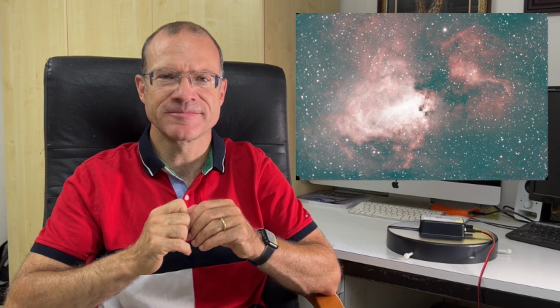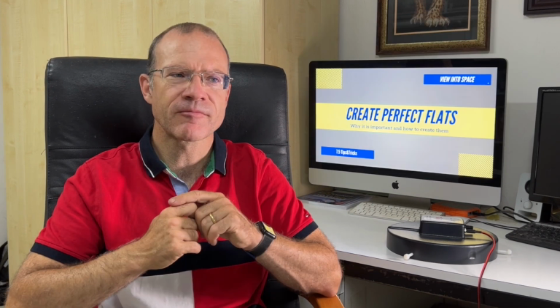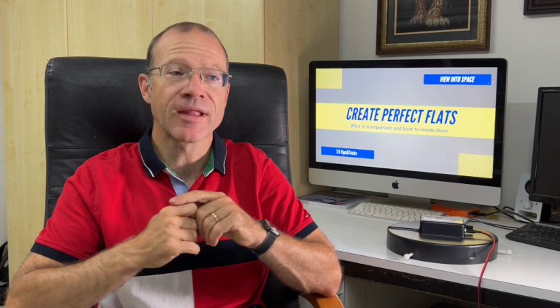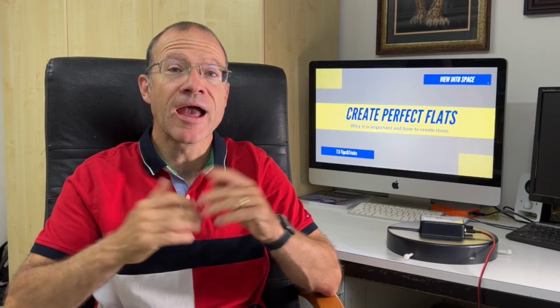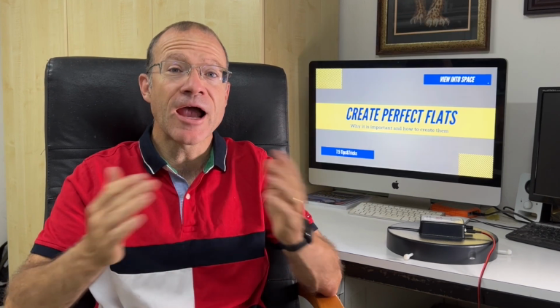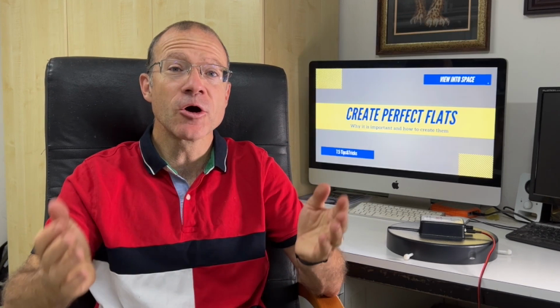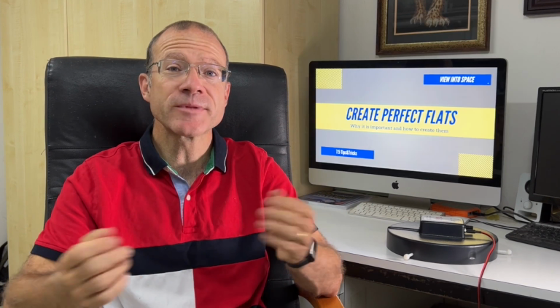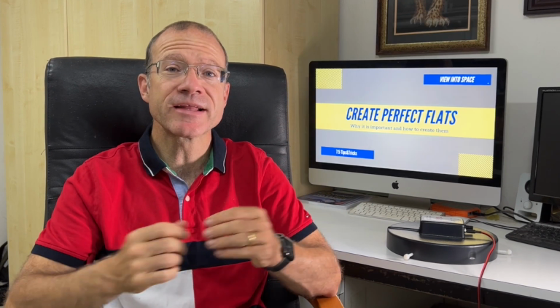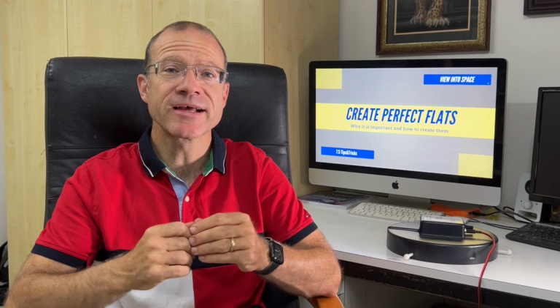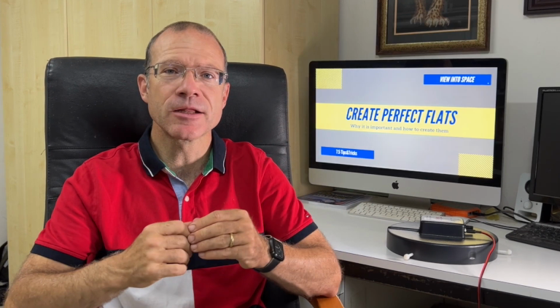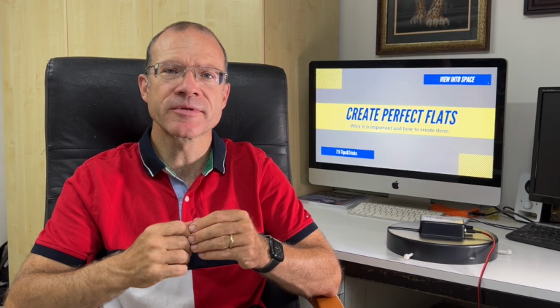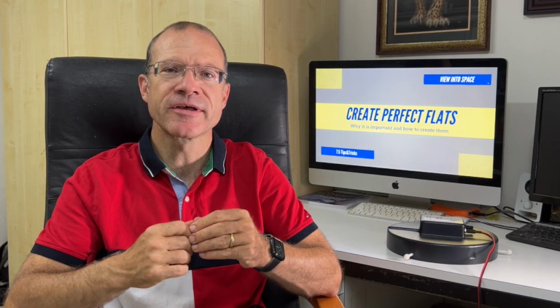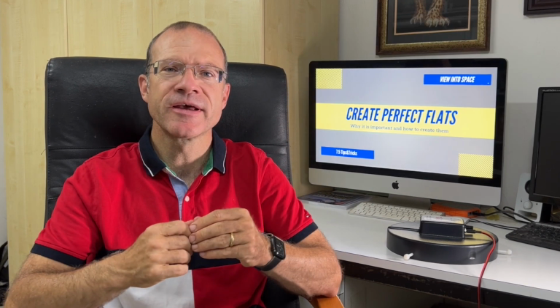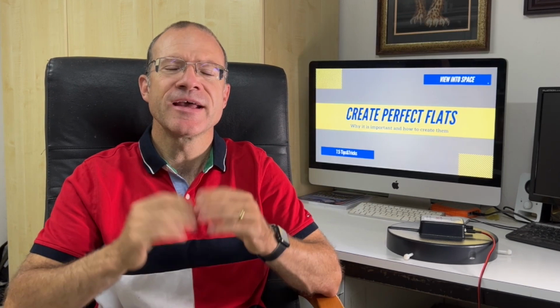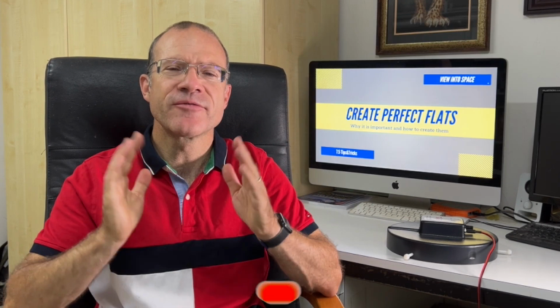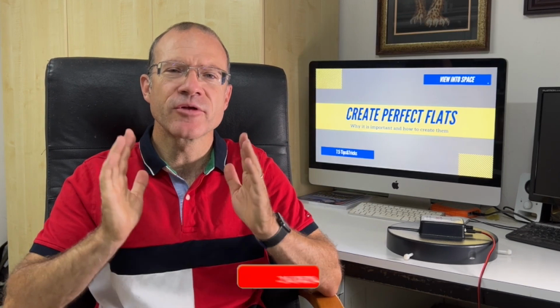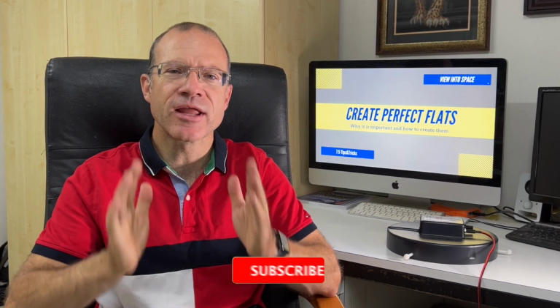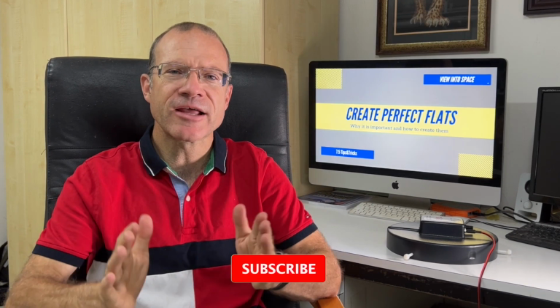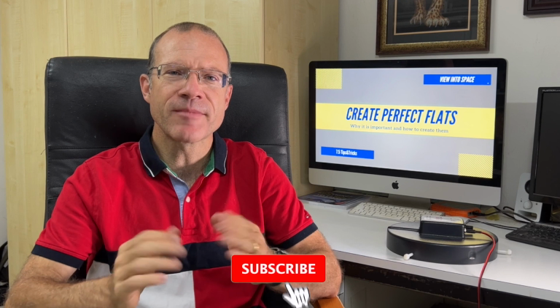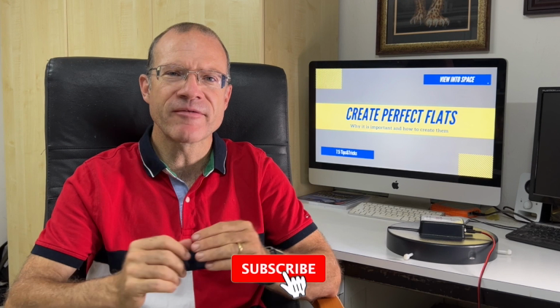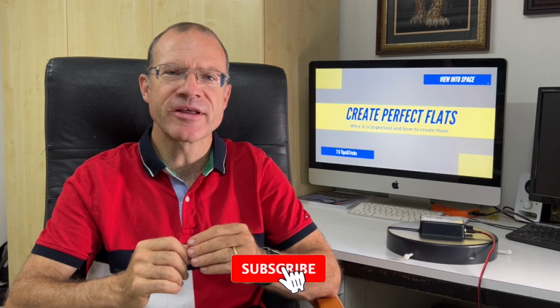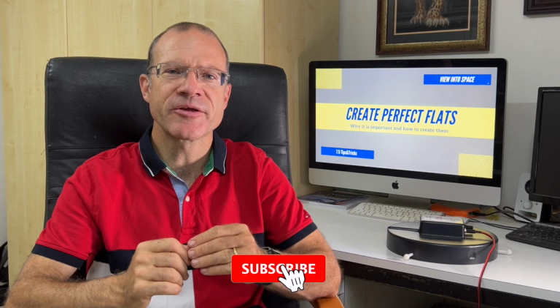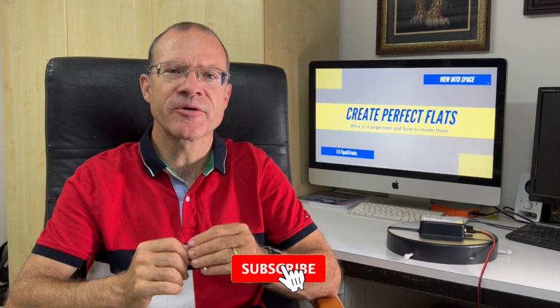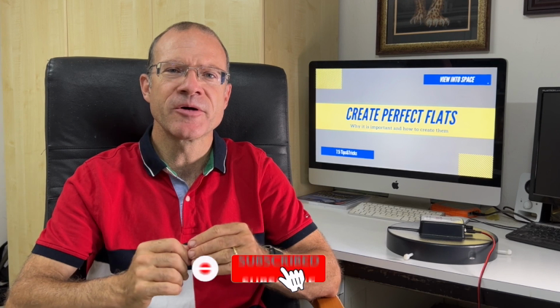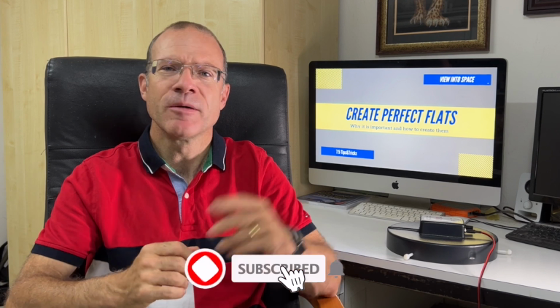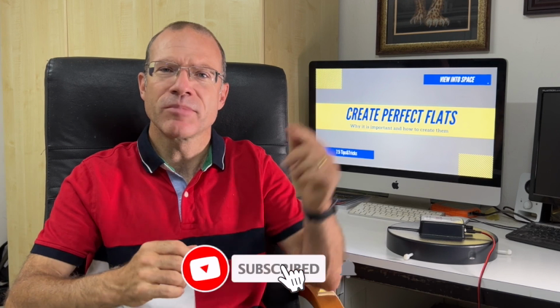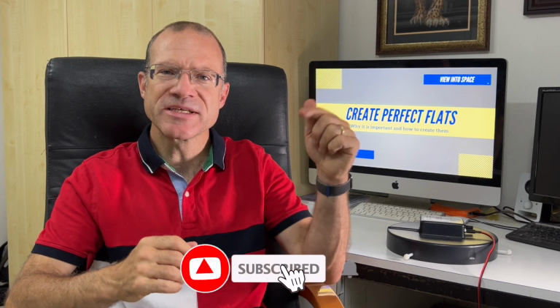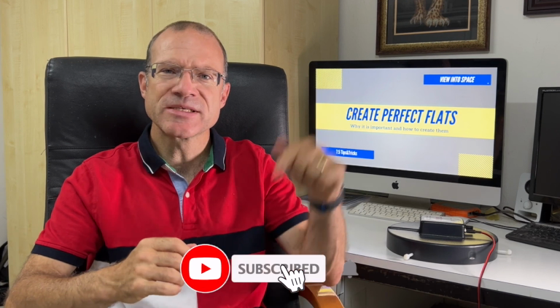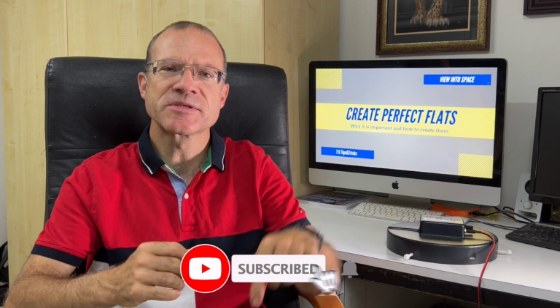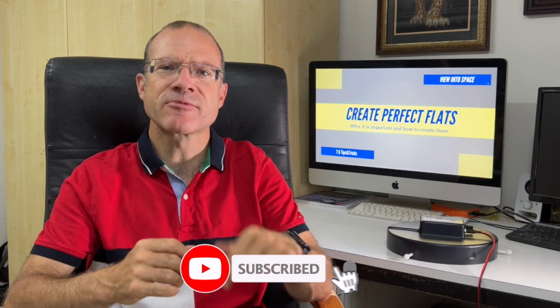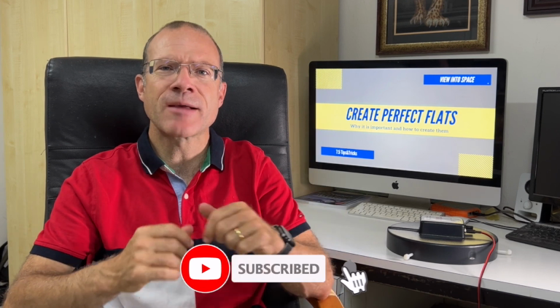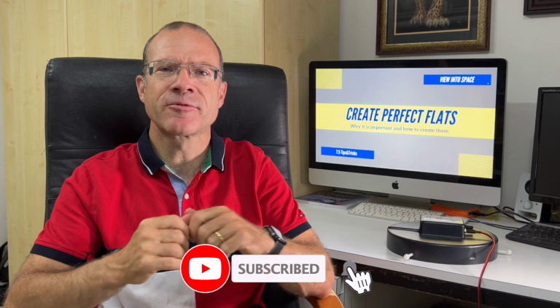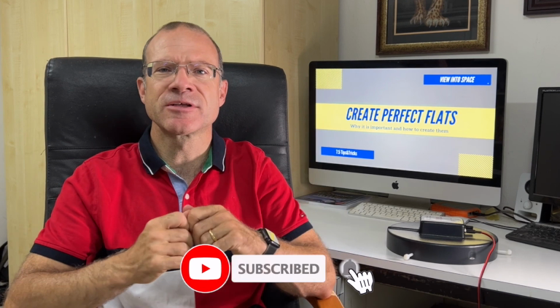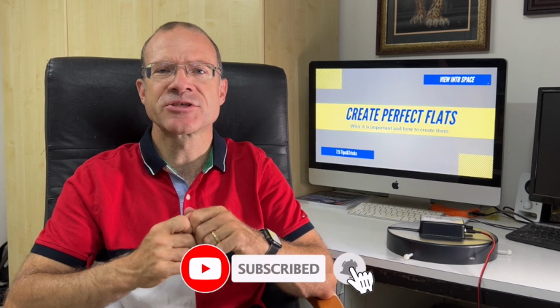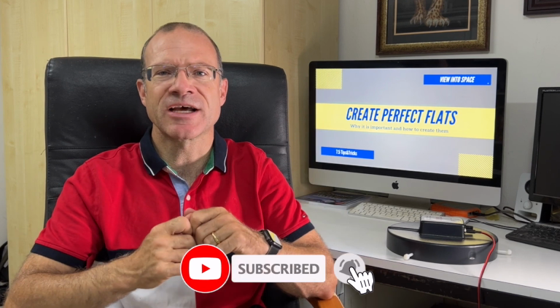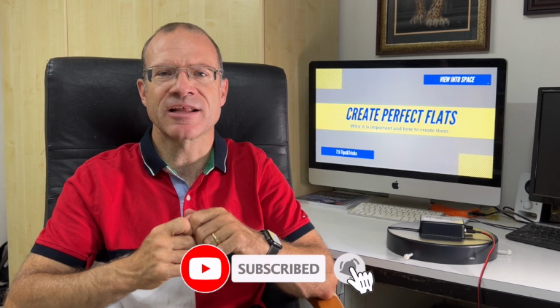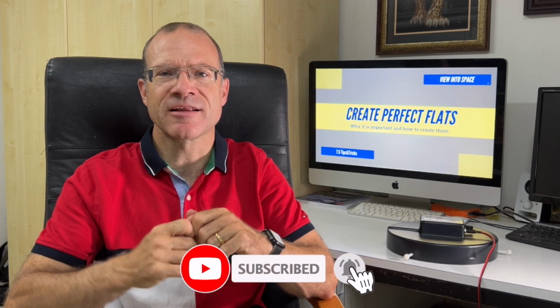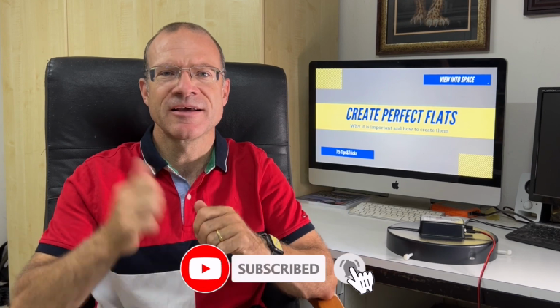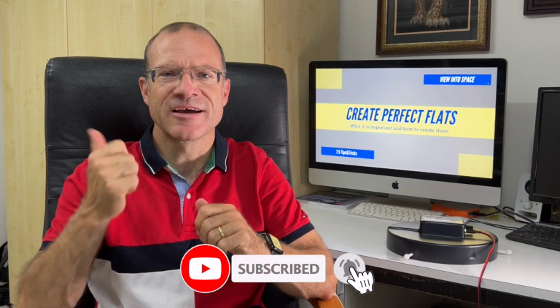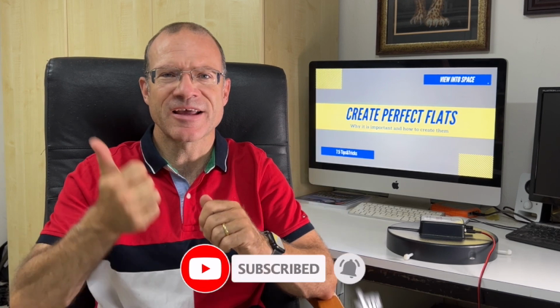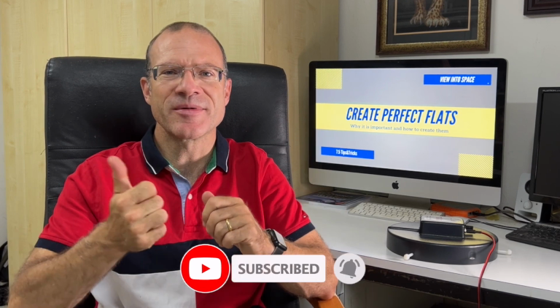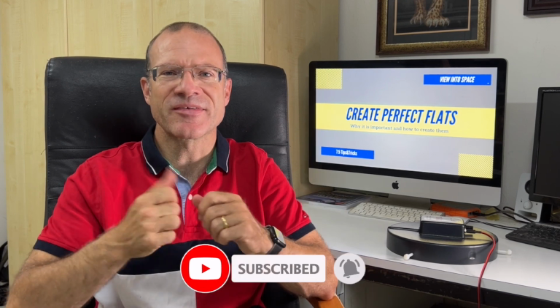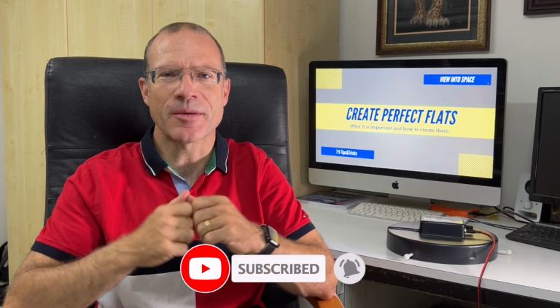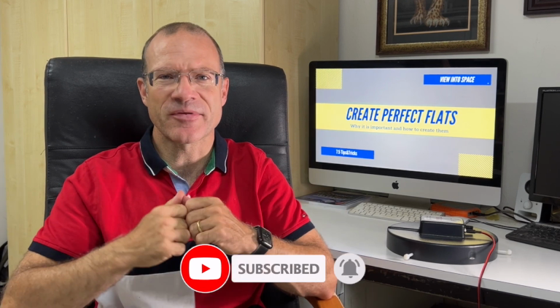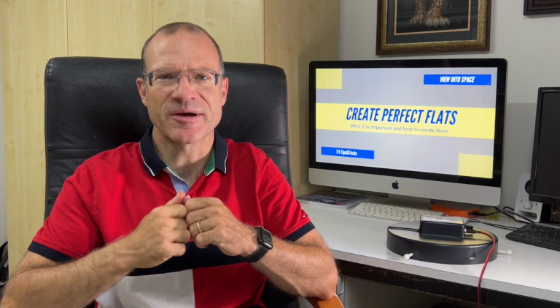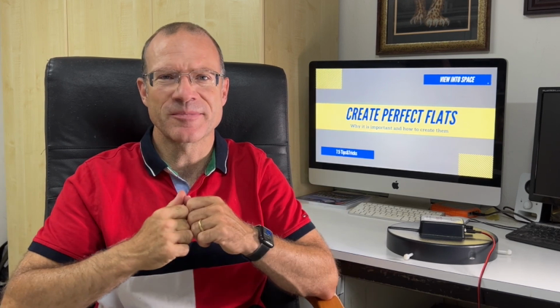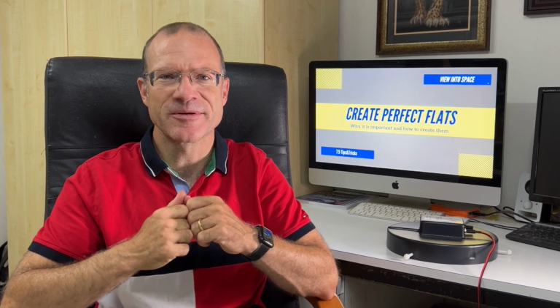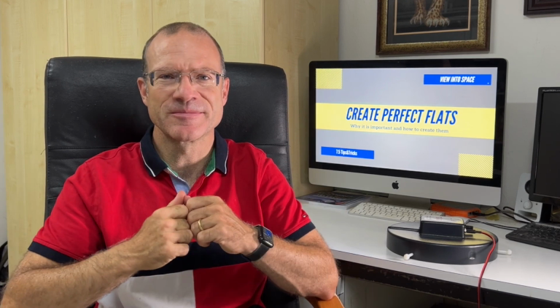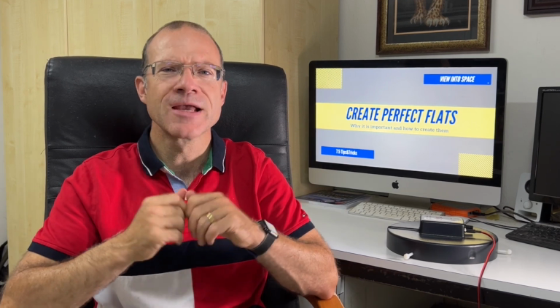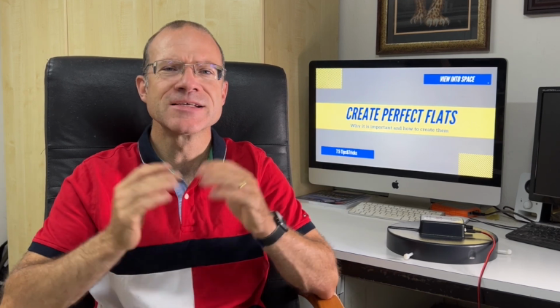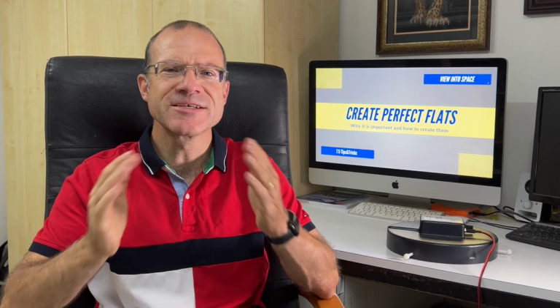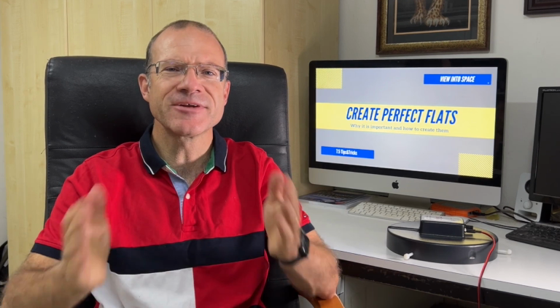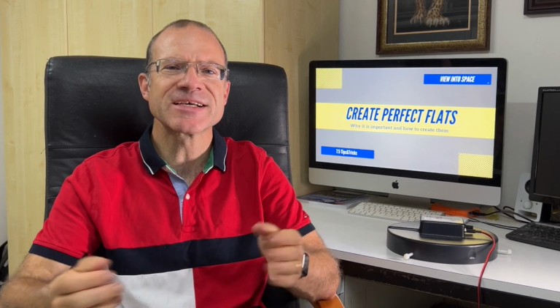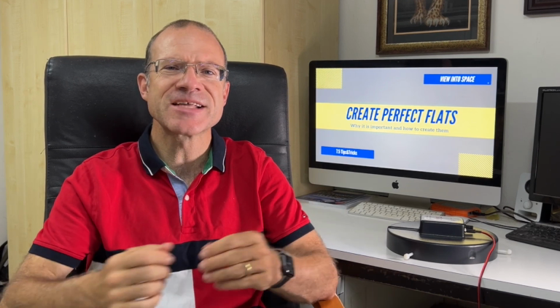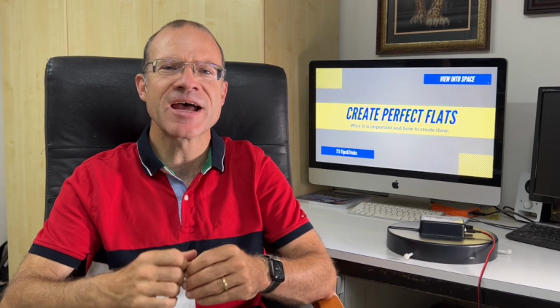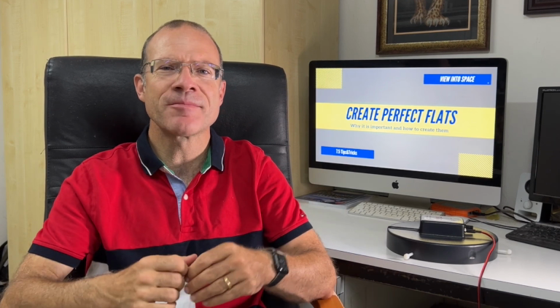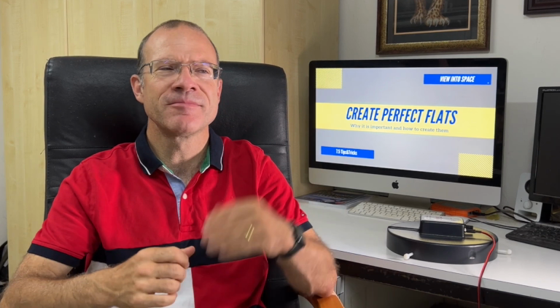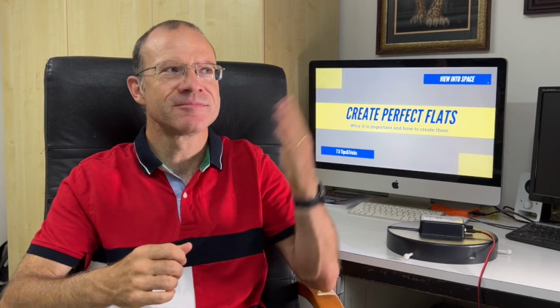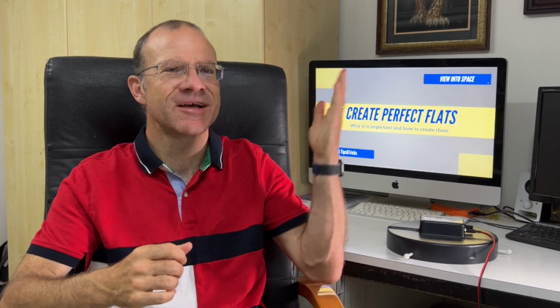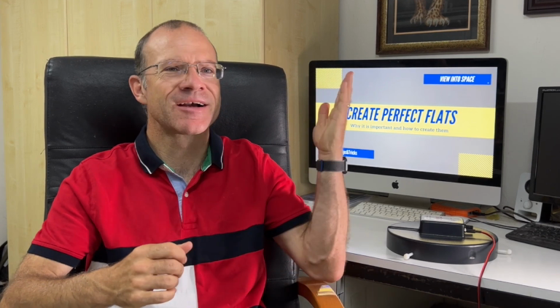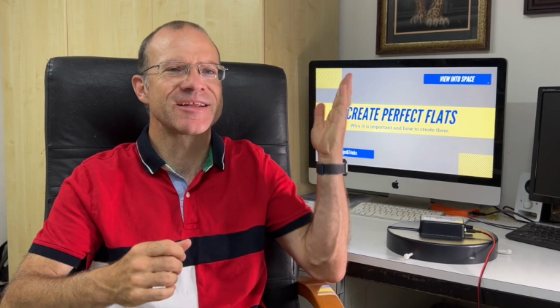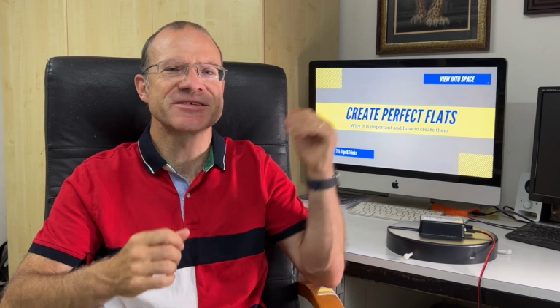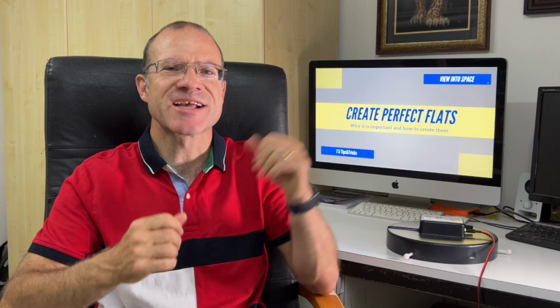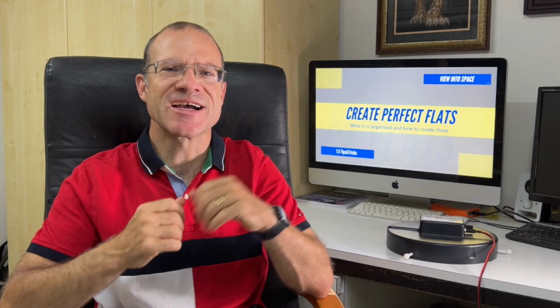I hope that helped. If you liked my video, please subscribe to the channel and give me a thumbs up. See you next time and clear skies.